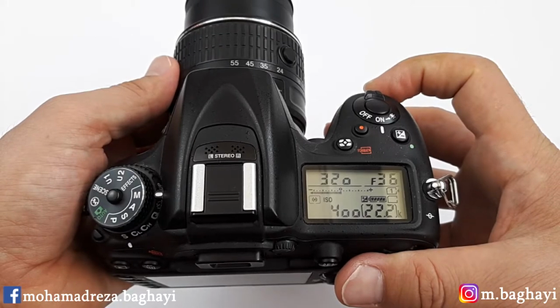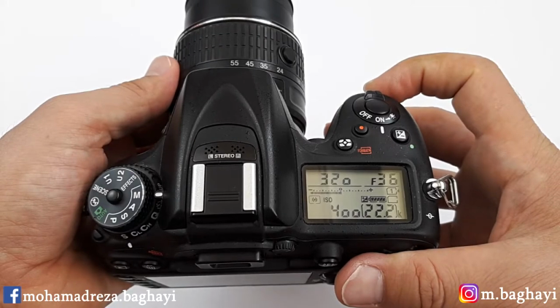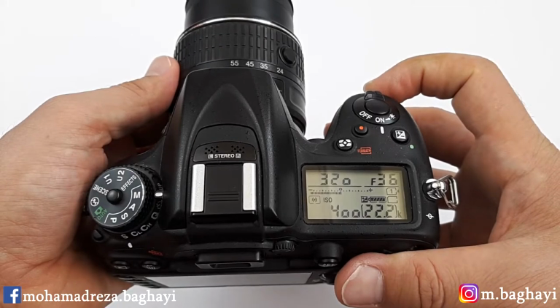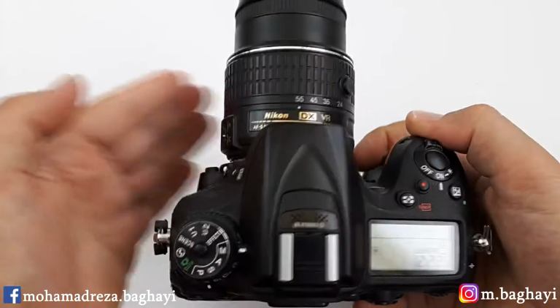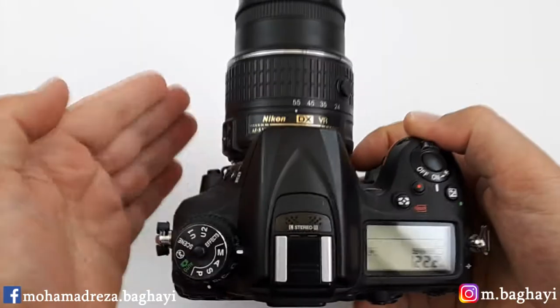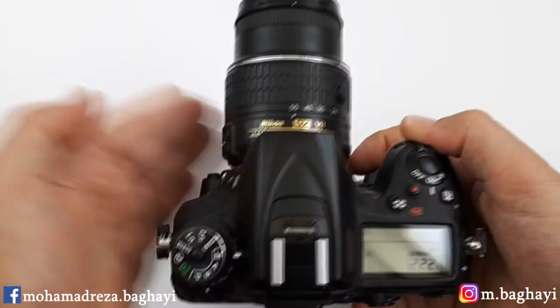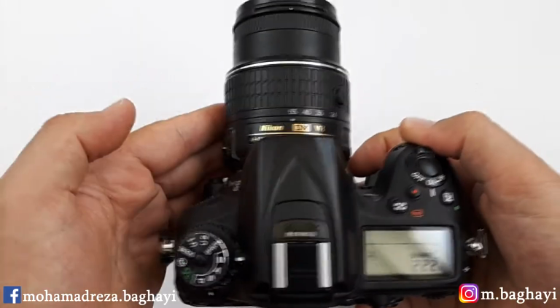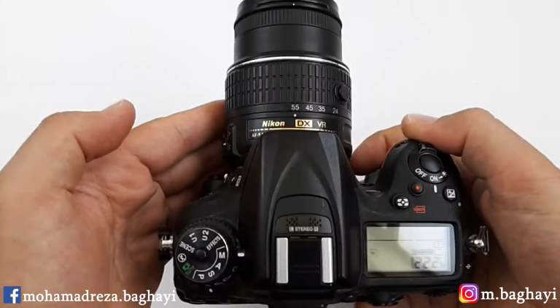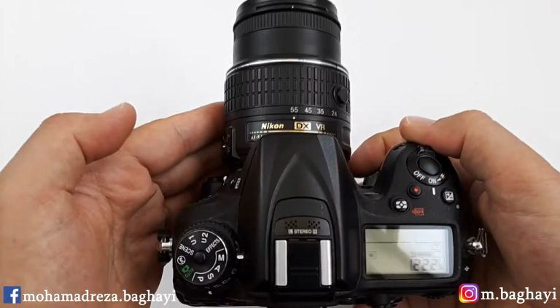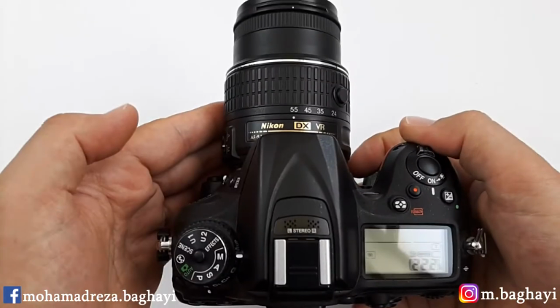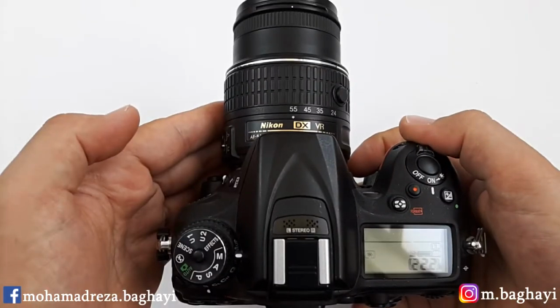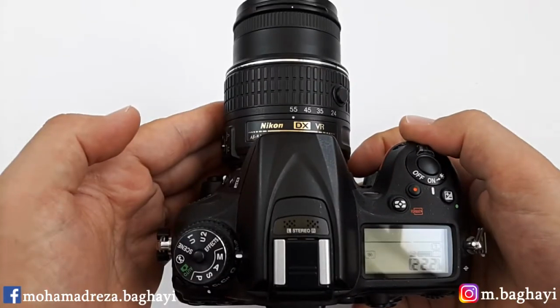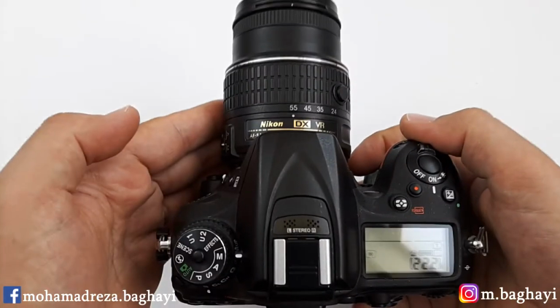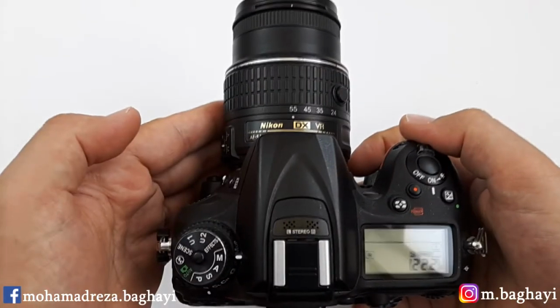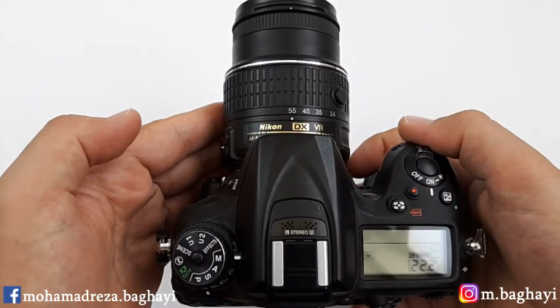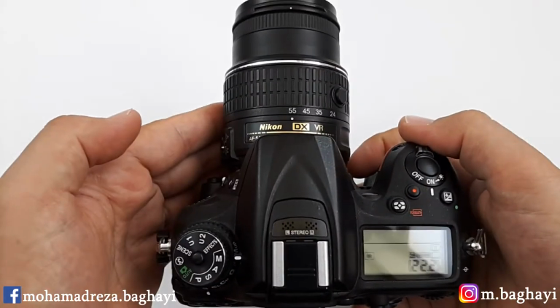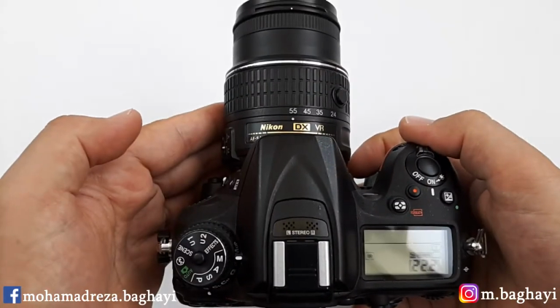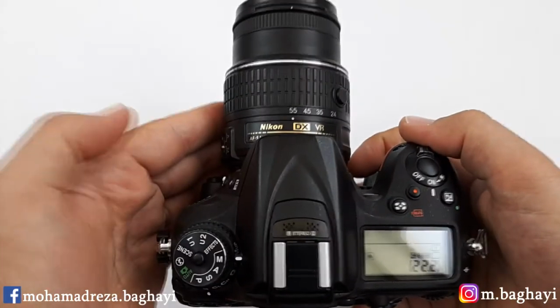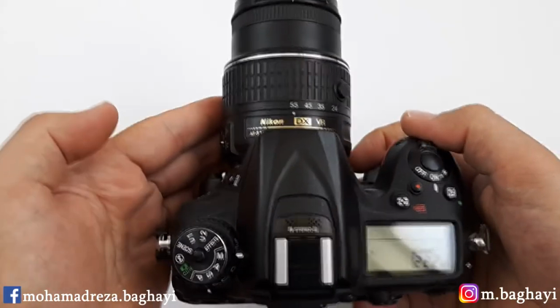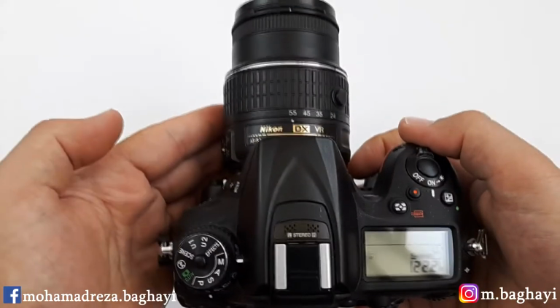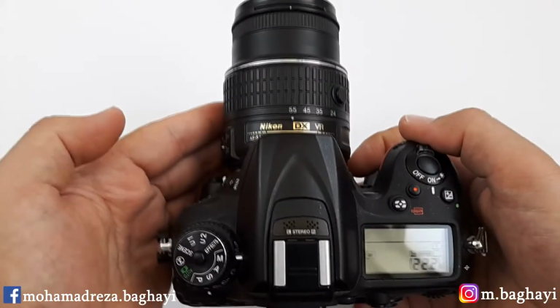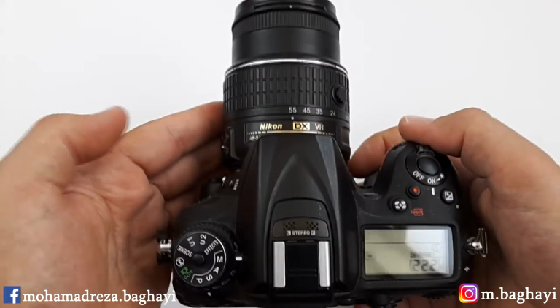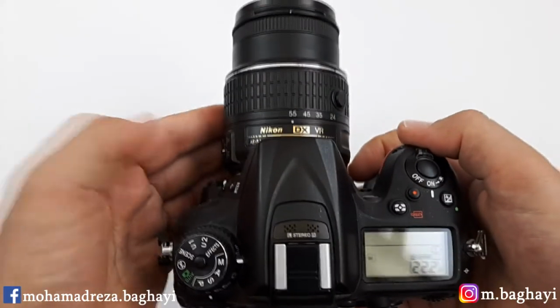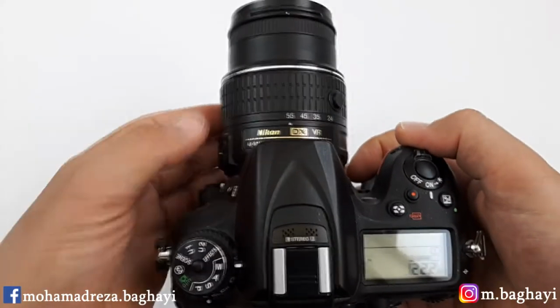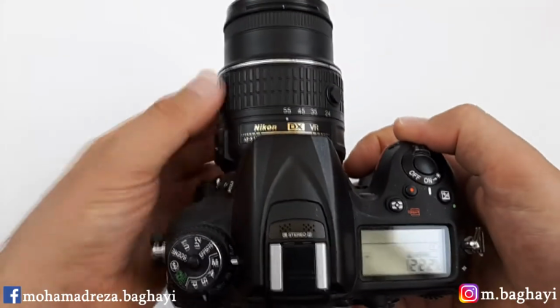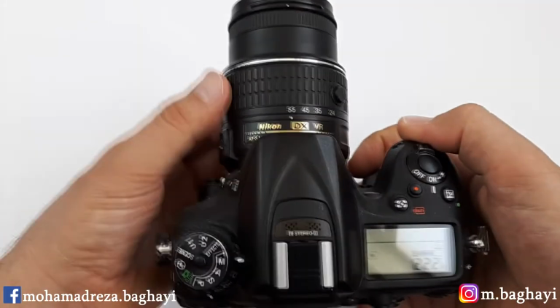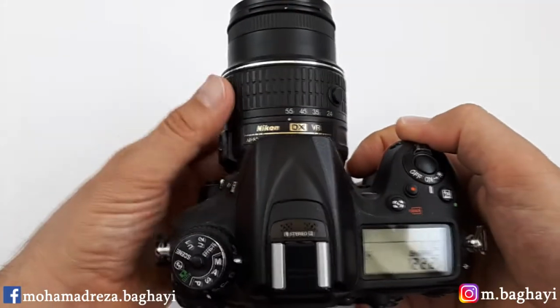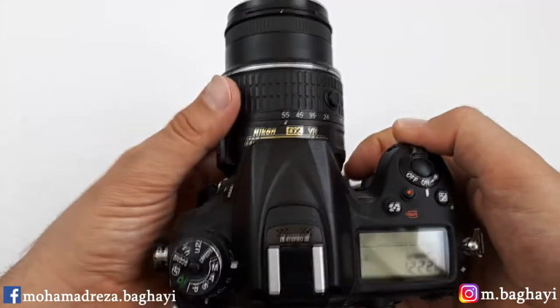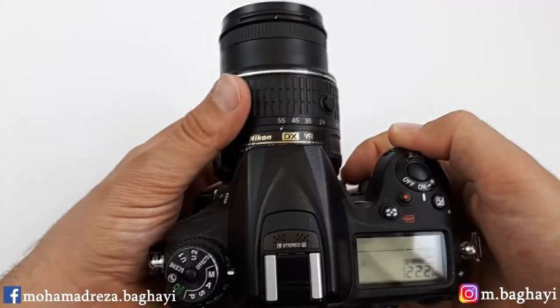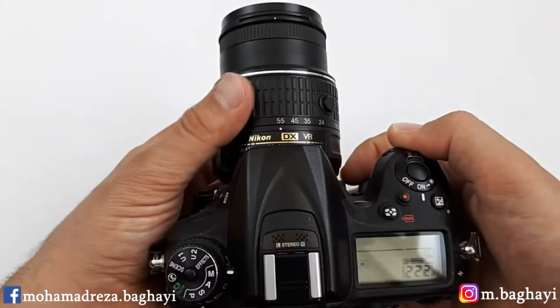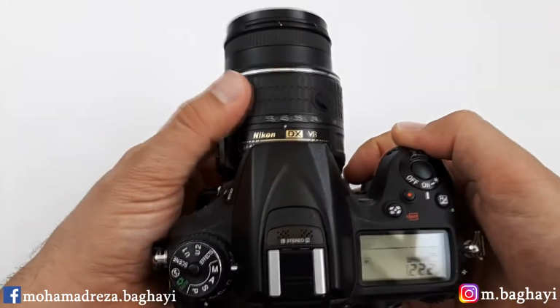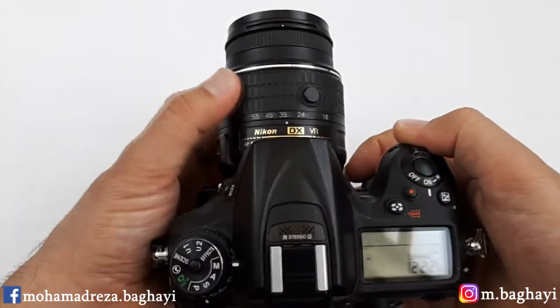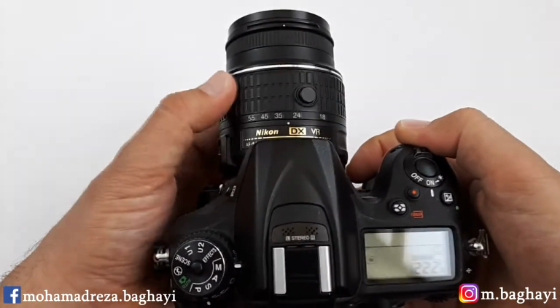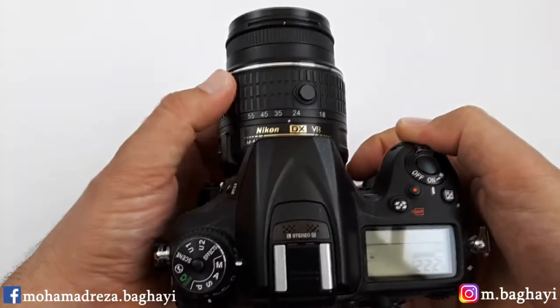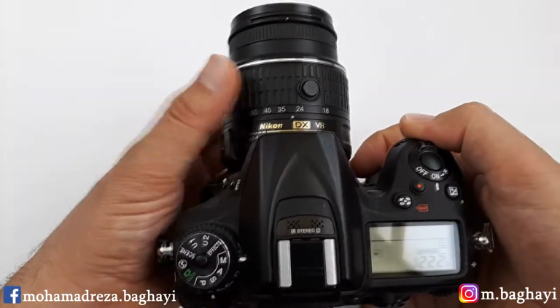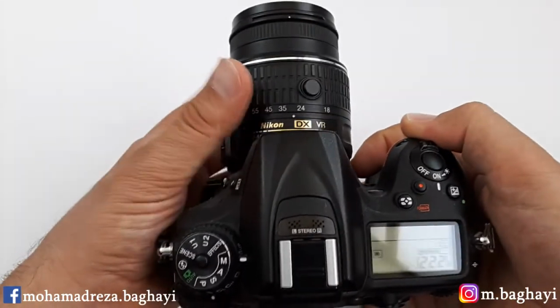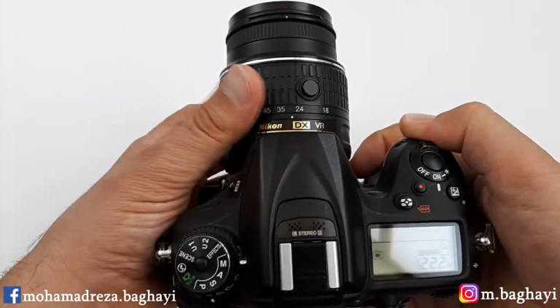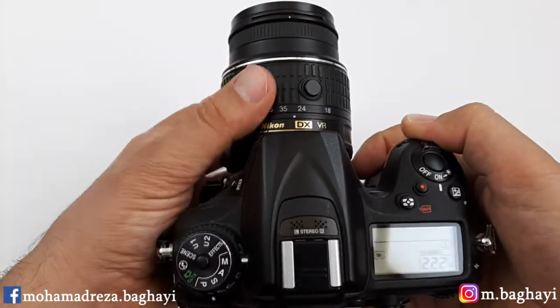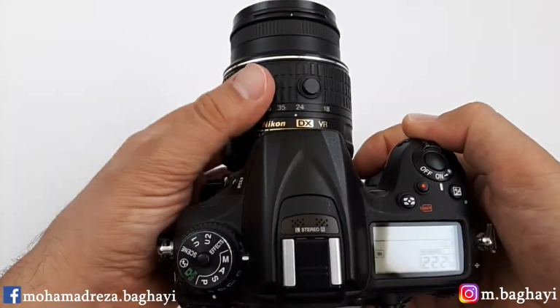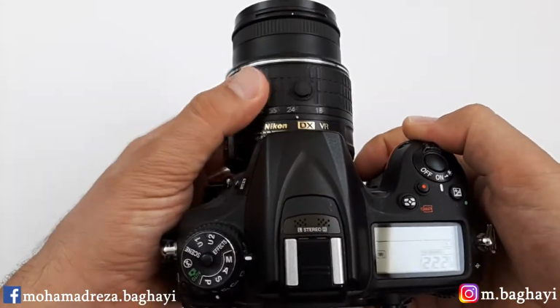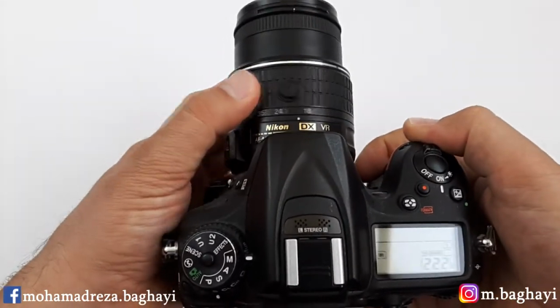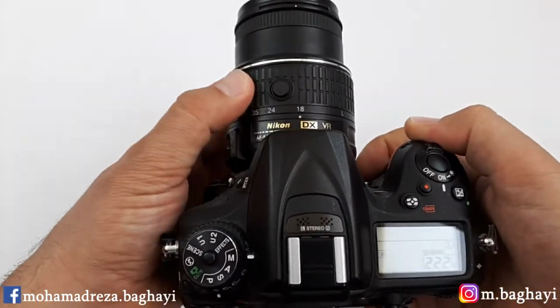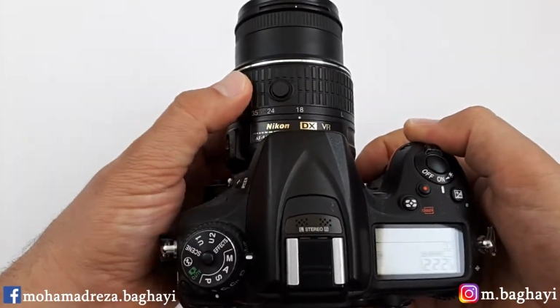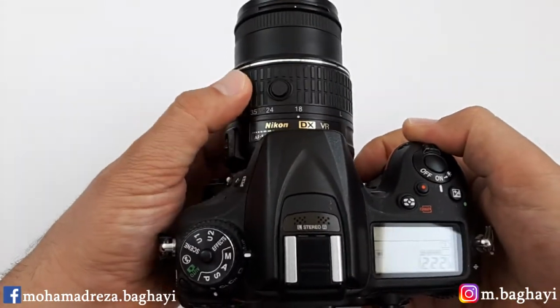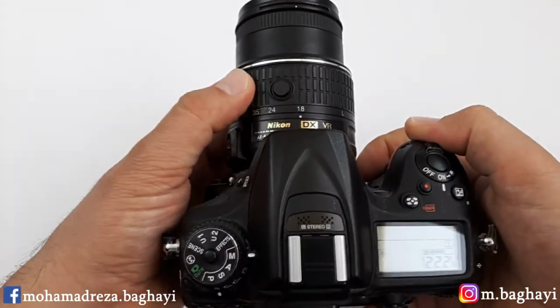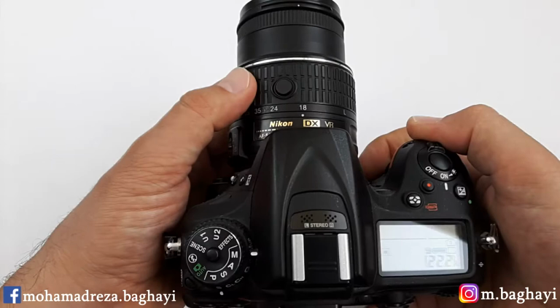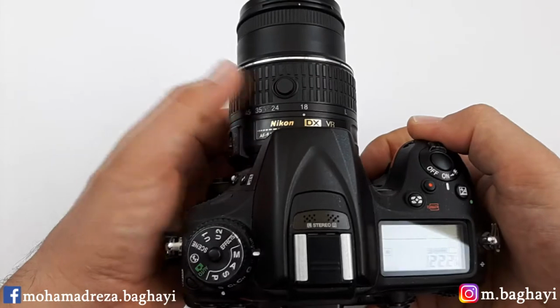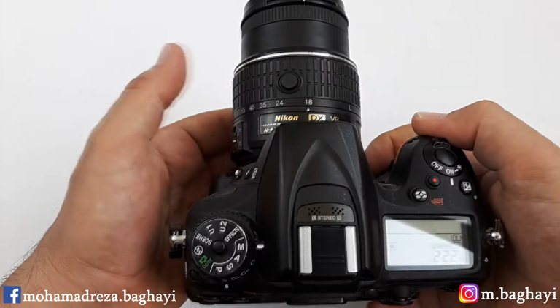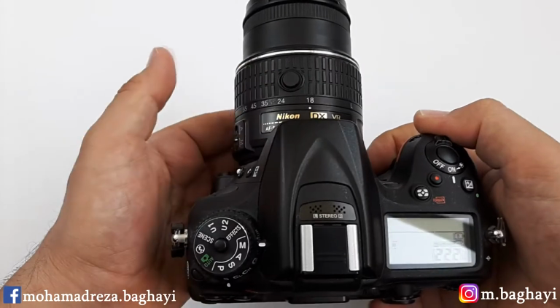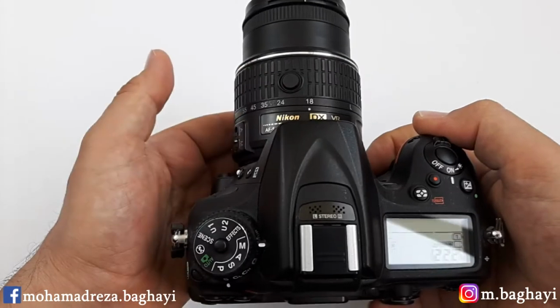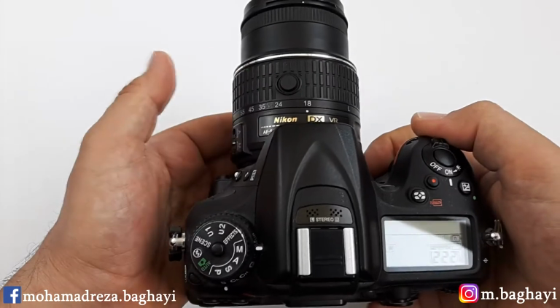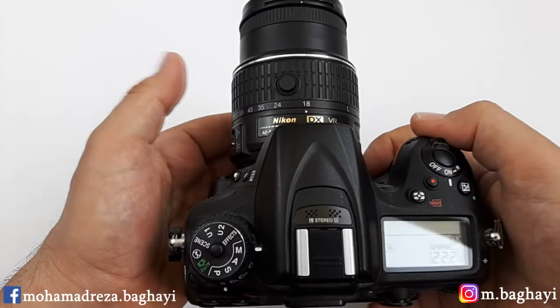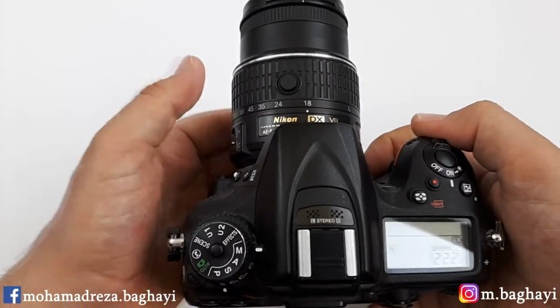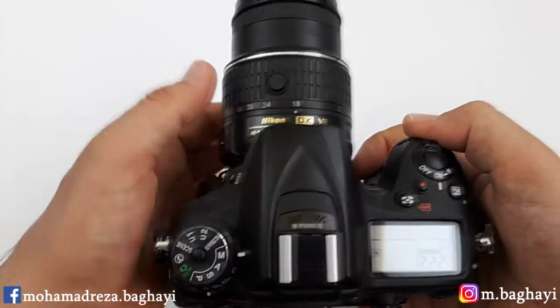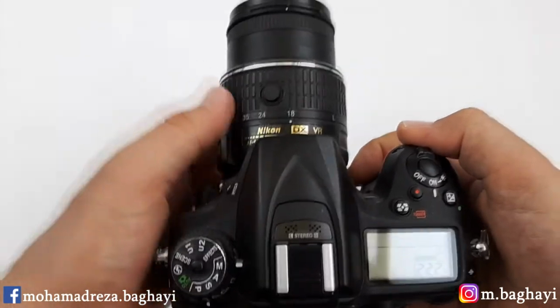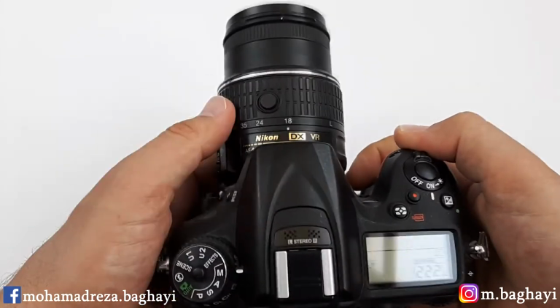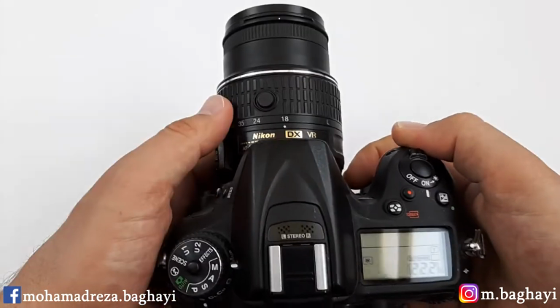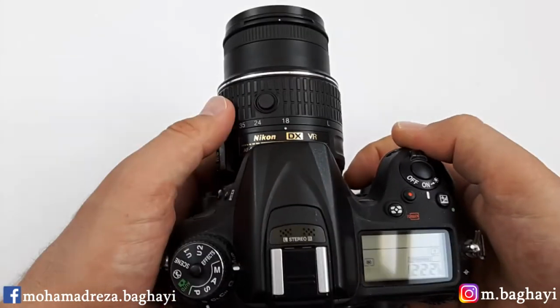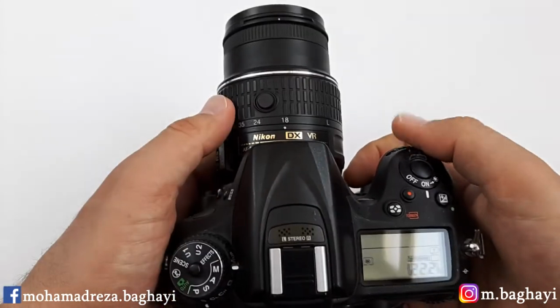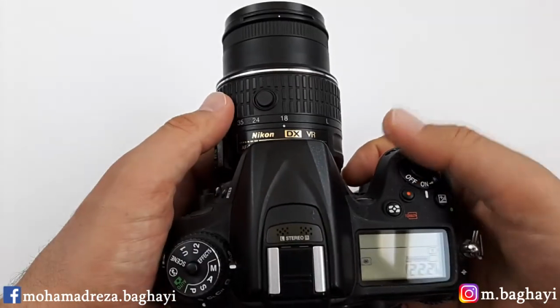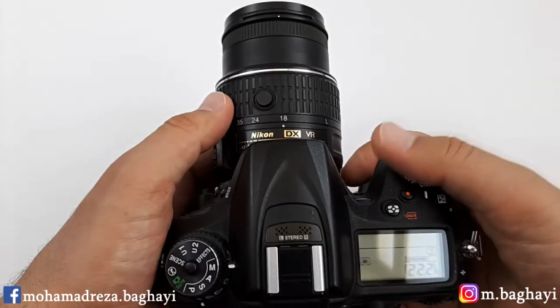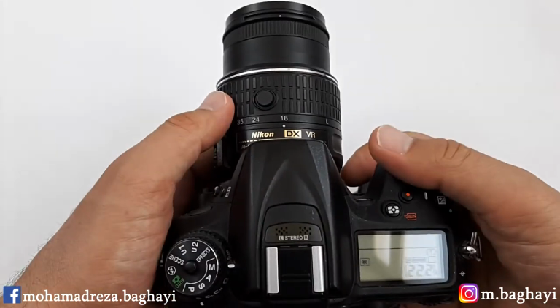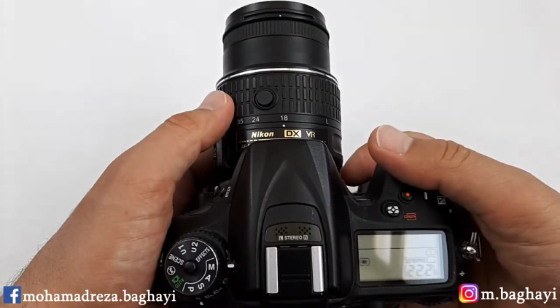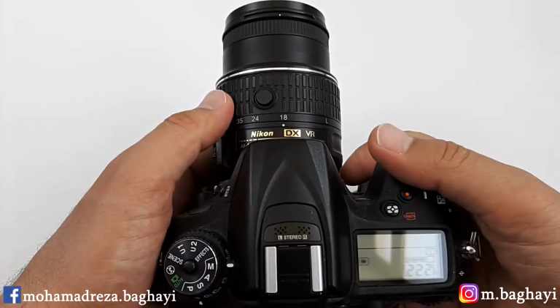You can use the lens for landscape, family, and street photography, even close-up, but not as a dedicated macro.